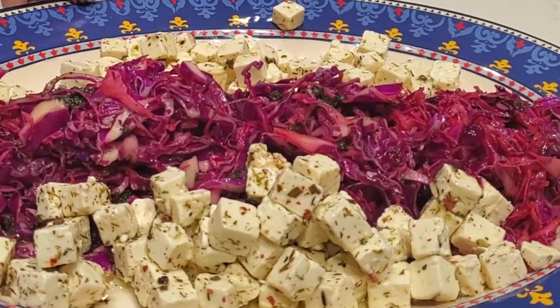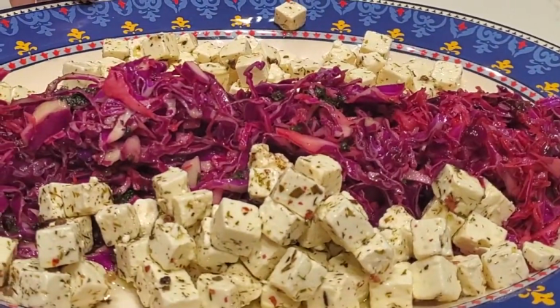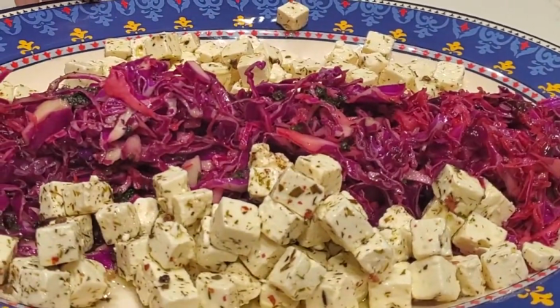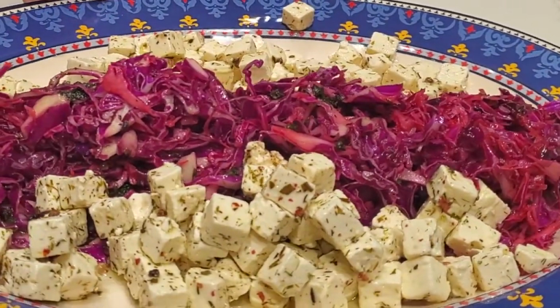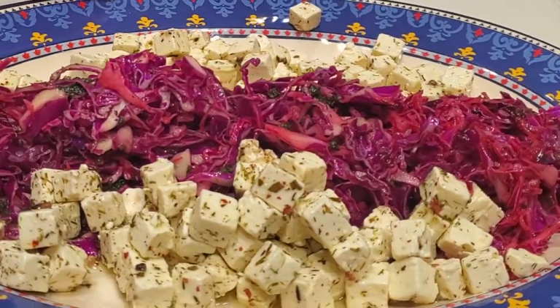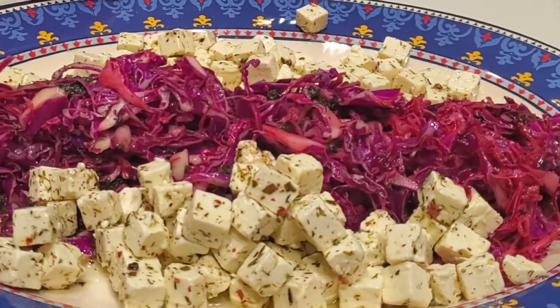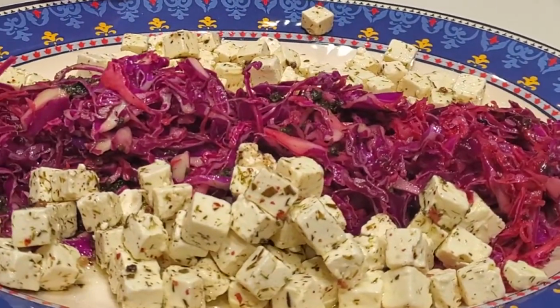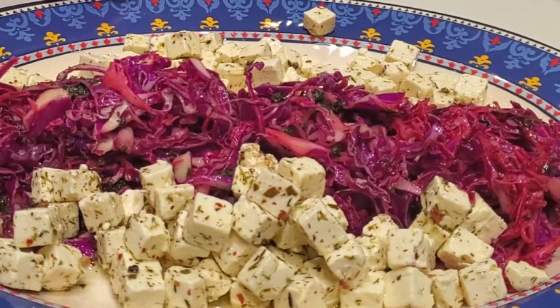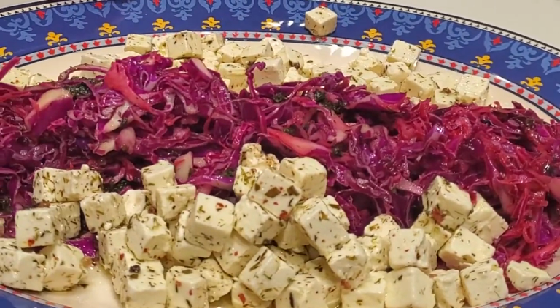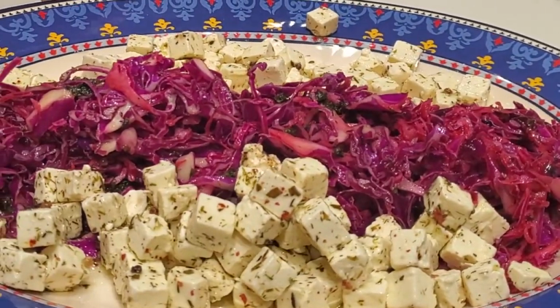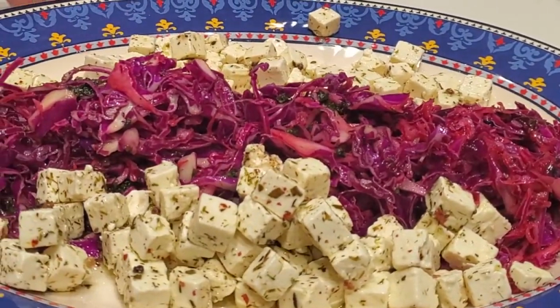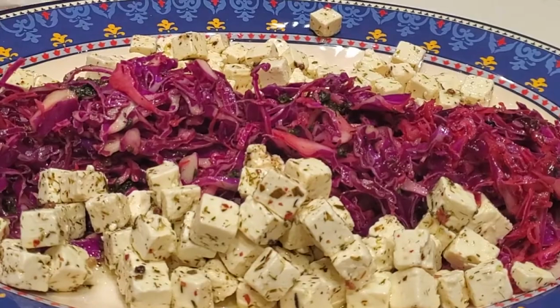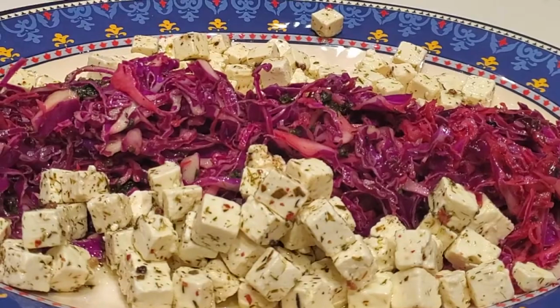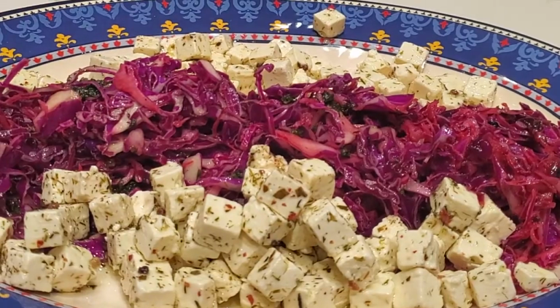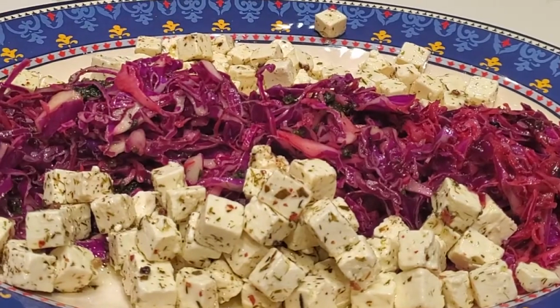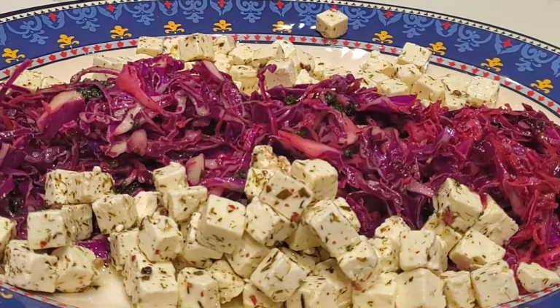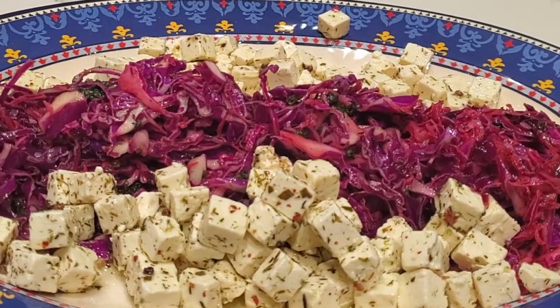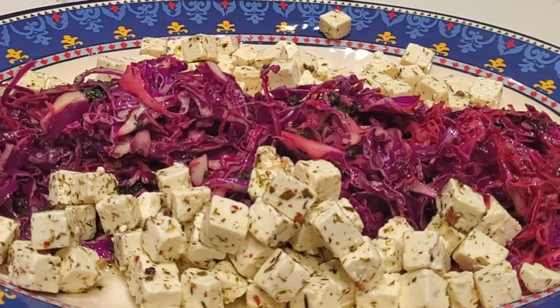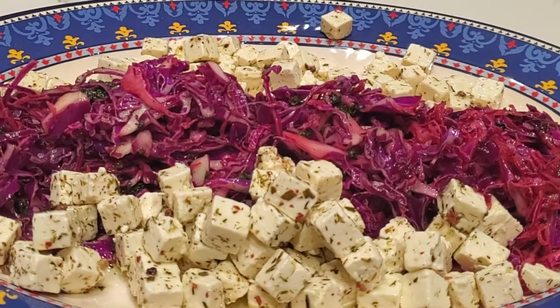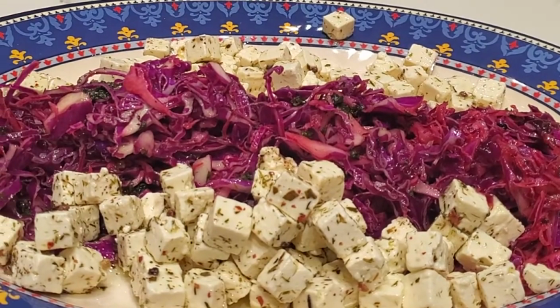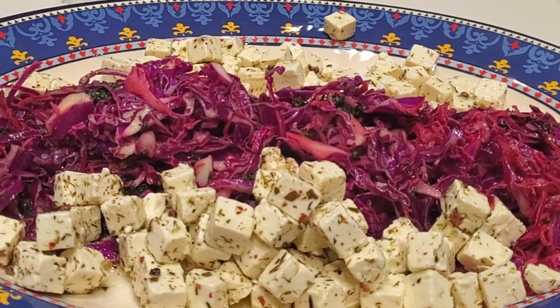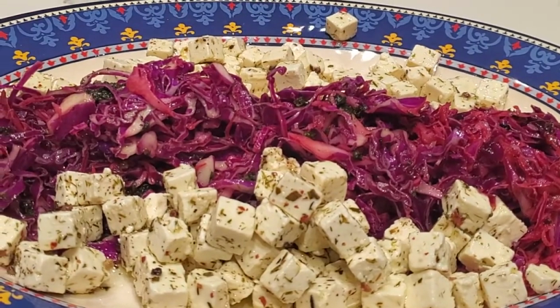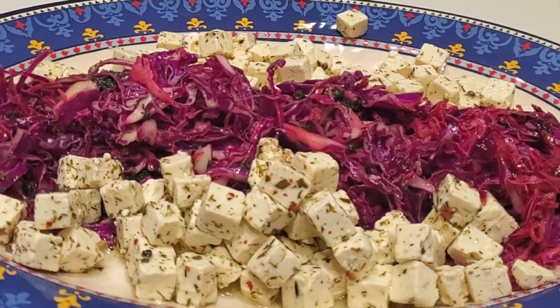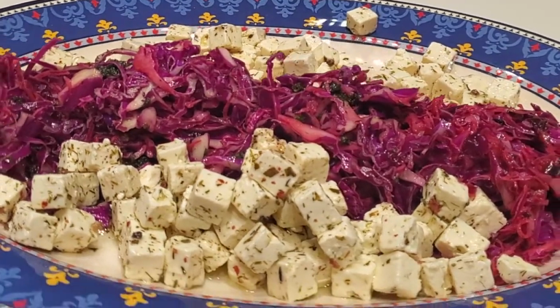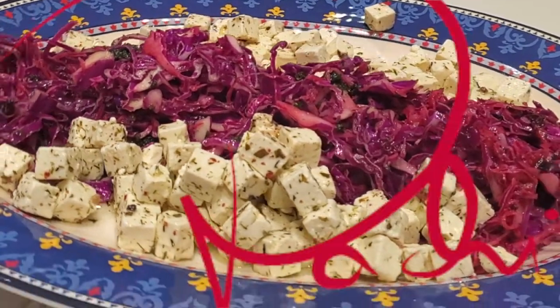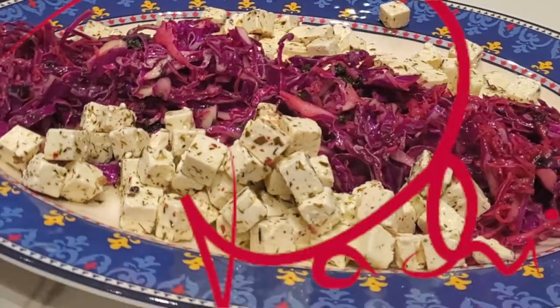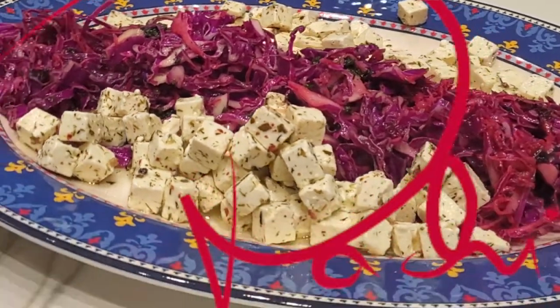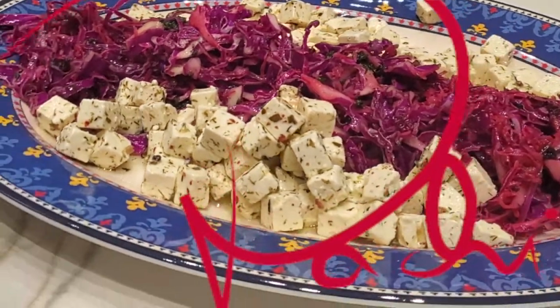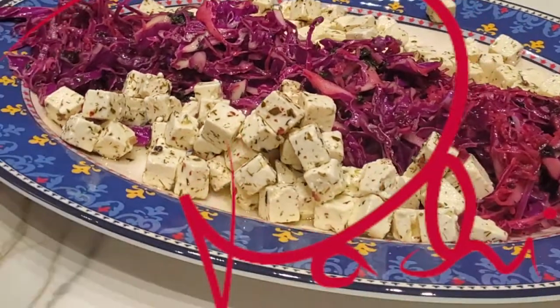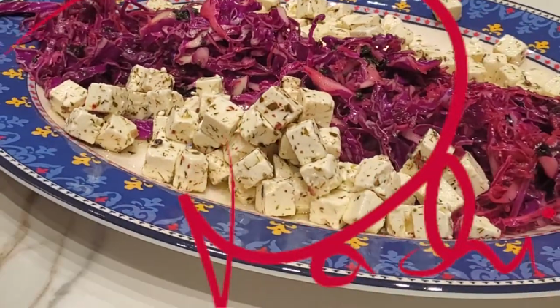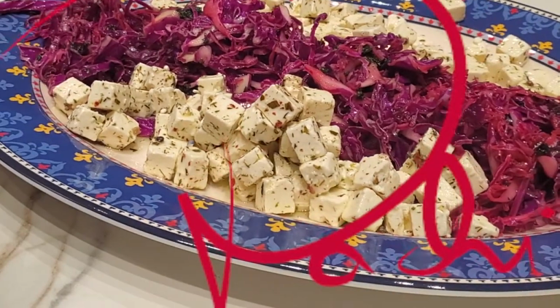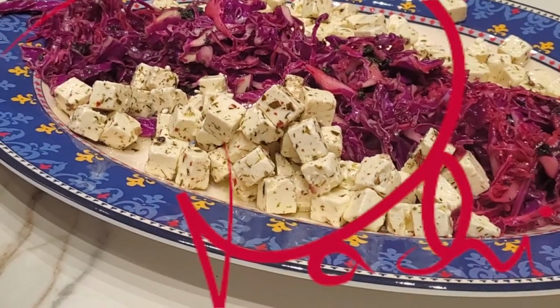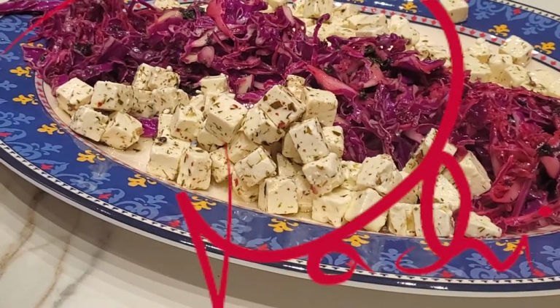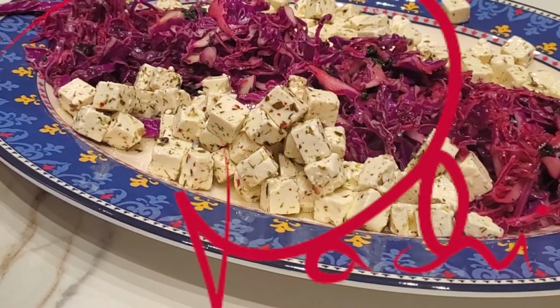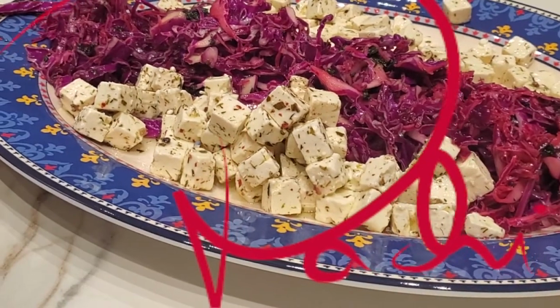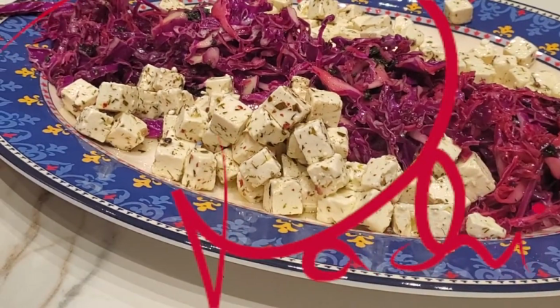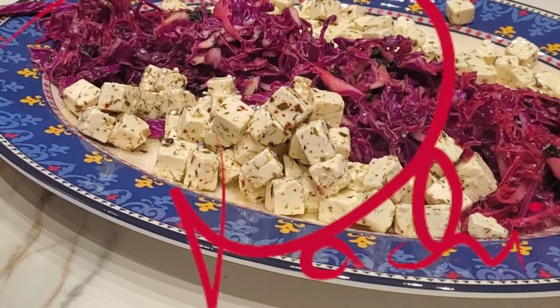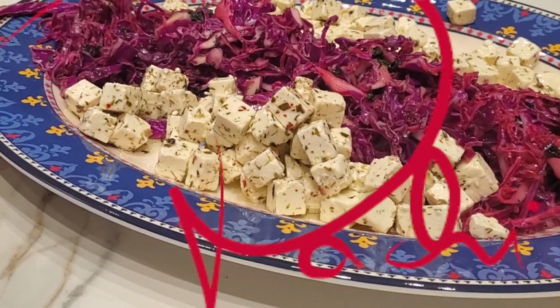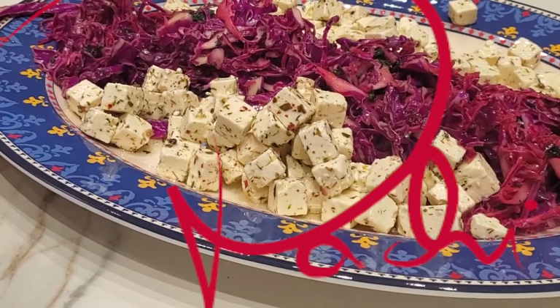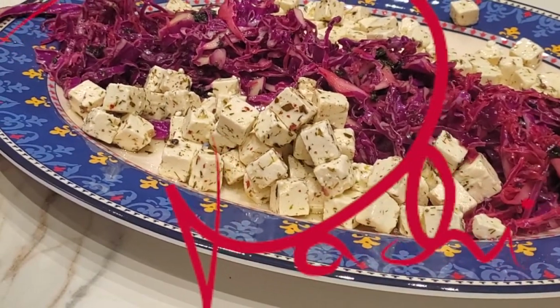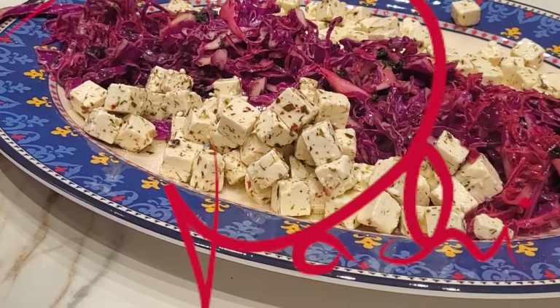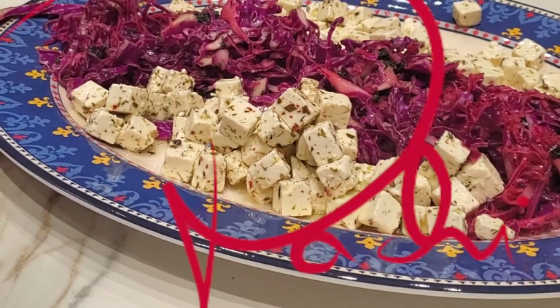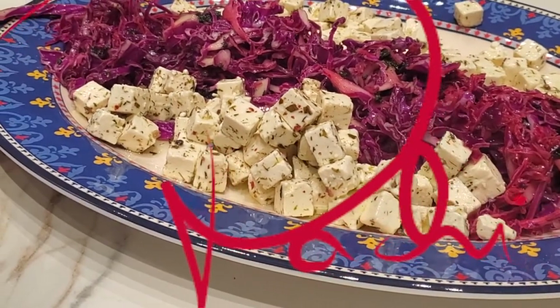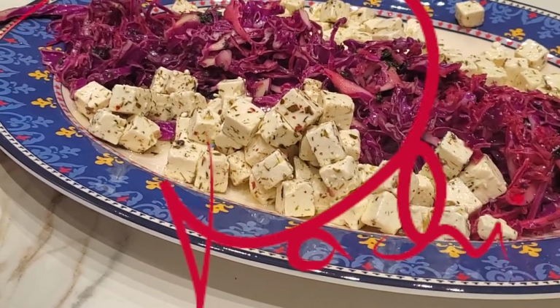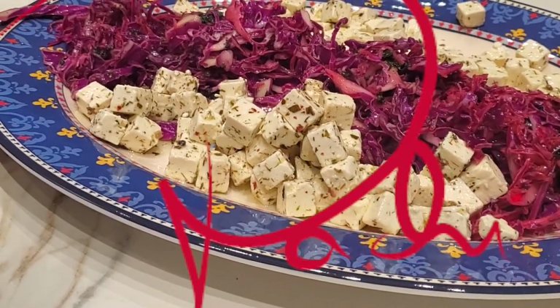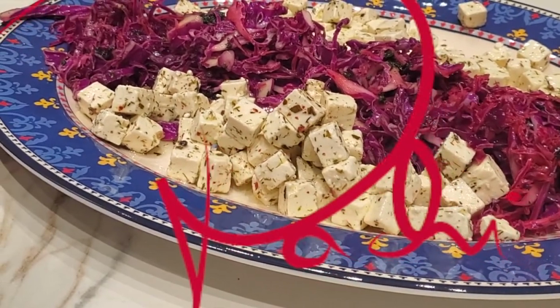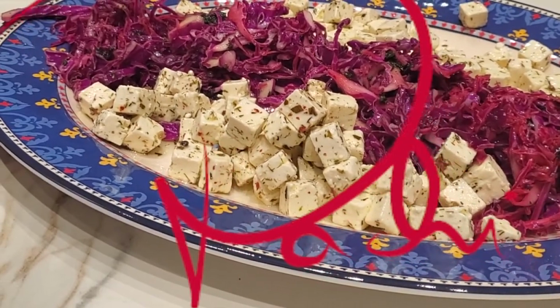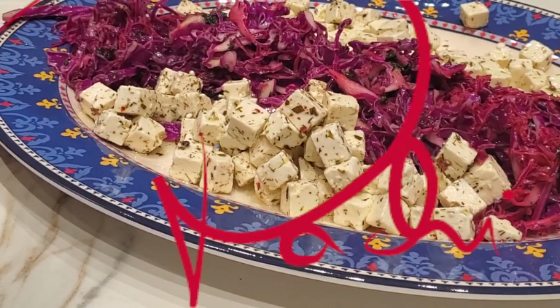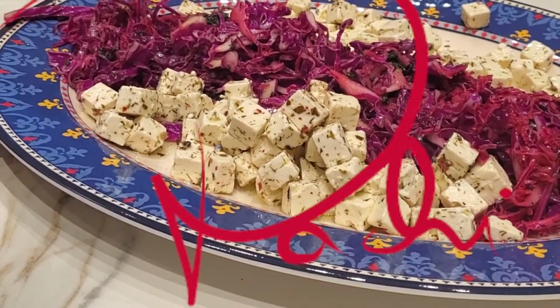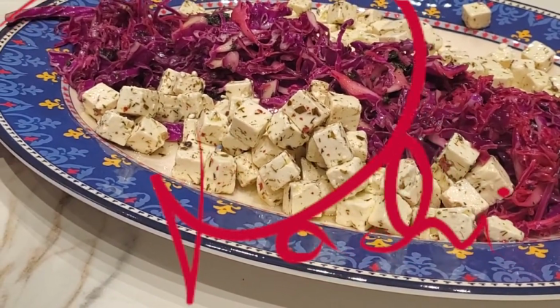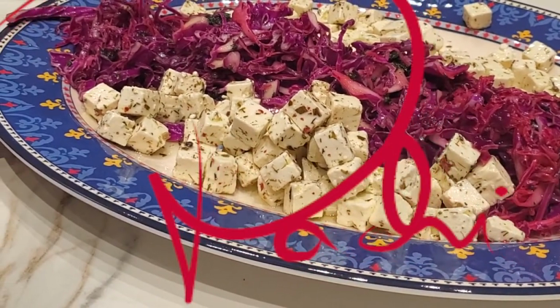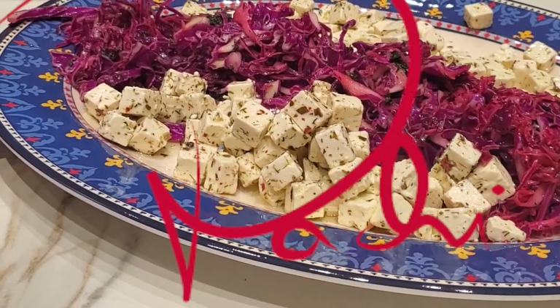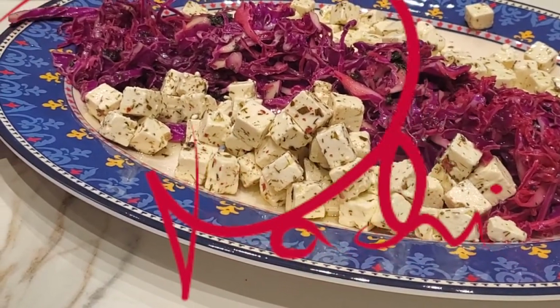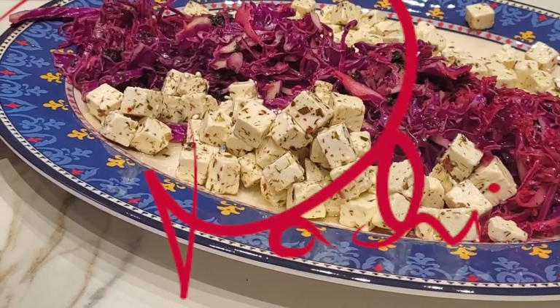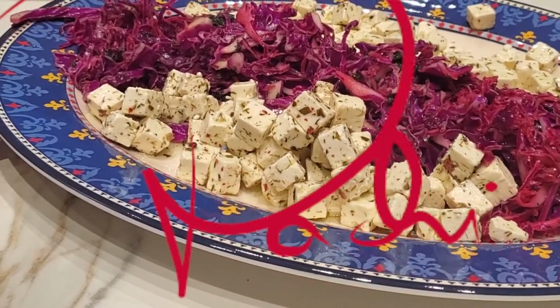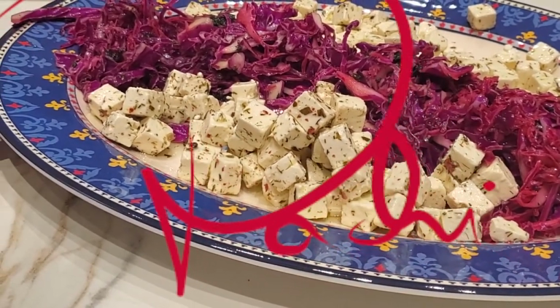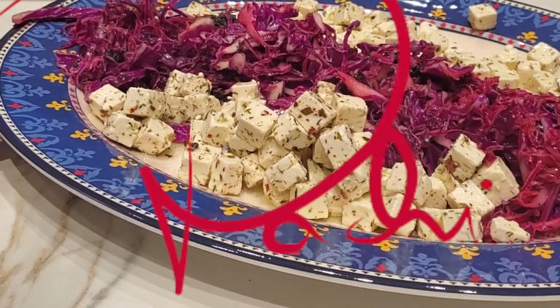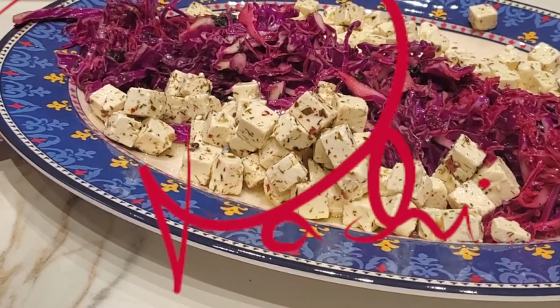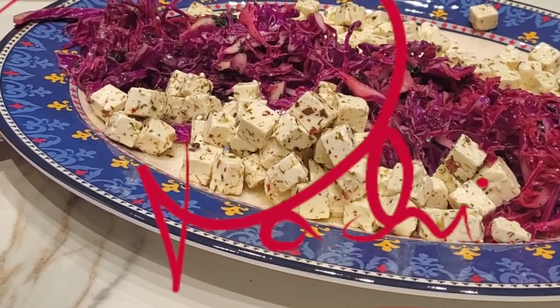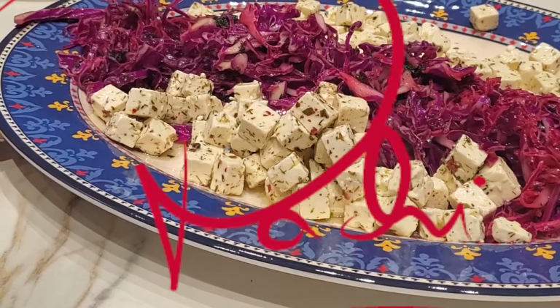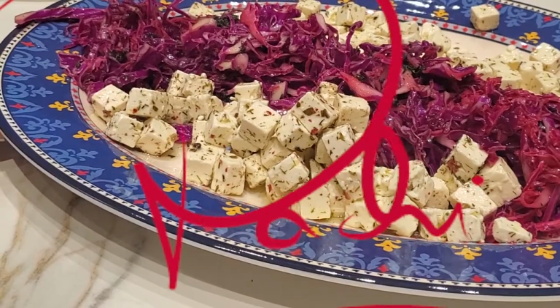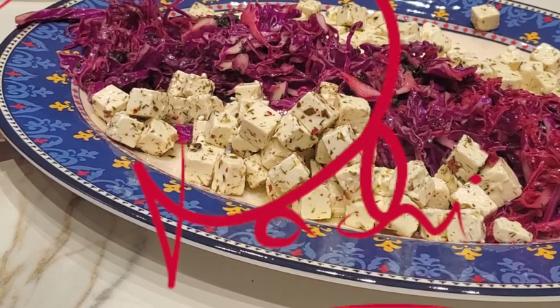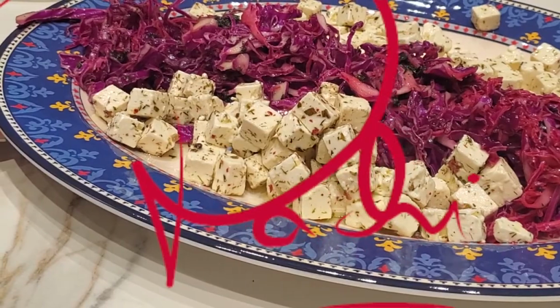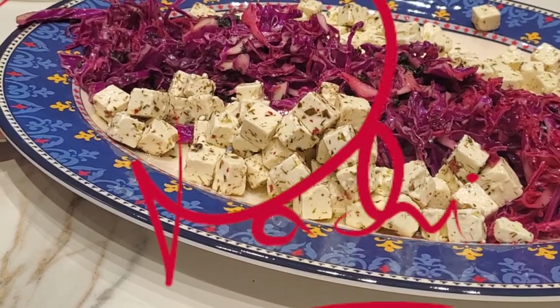Chipotle, delicious food, amazingly. Enjoy Chipotle! I'll see you soon!